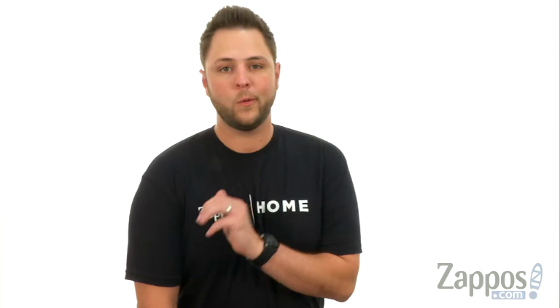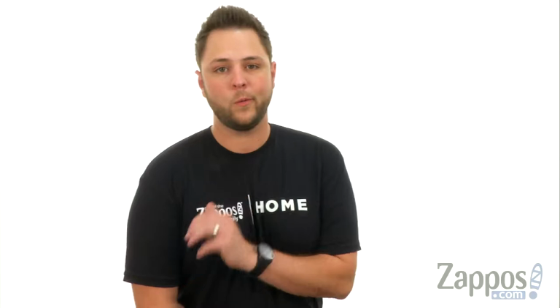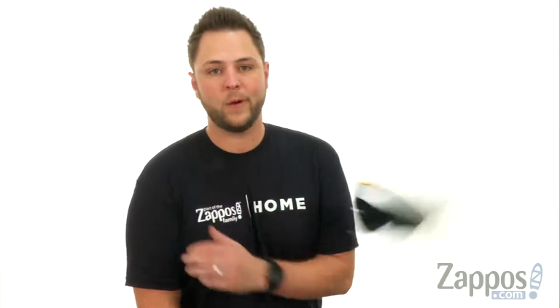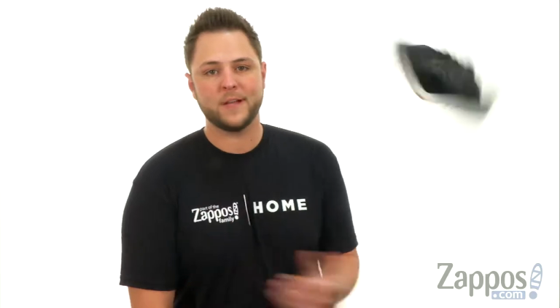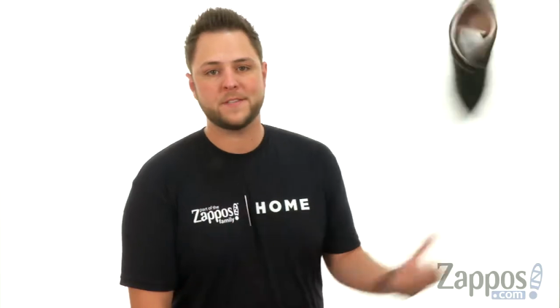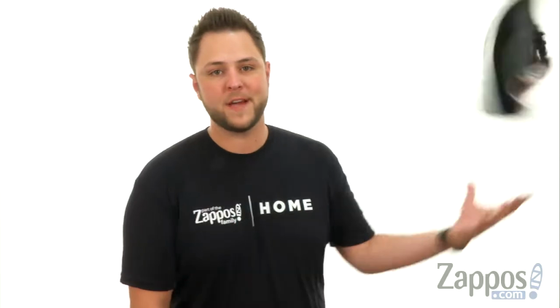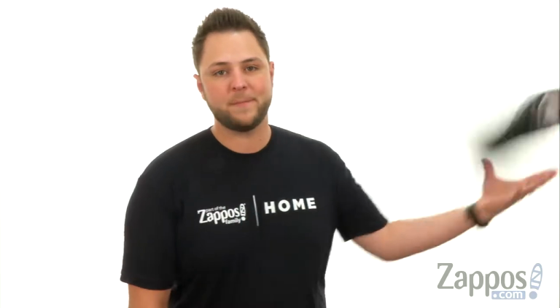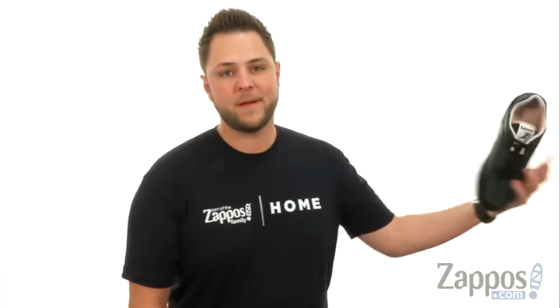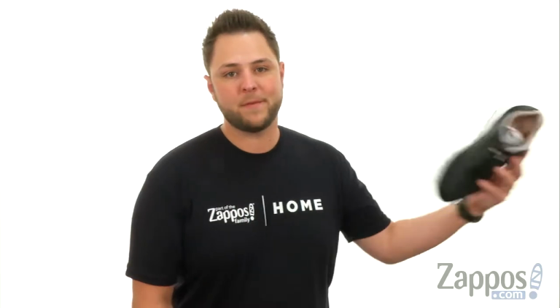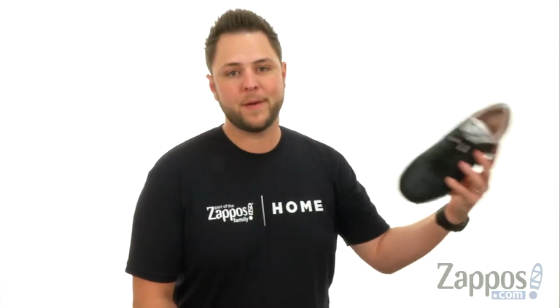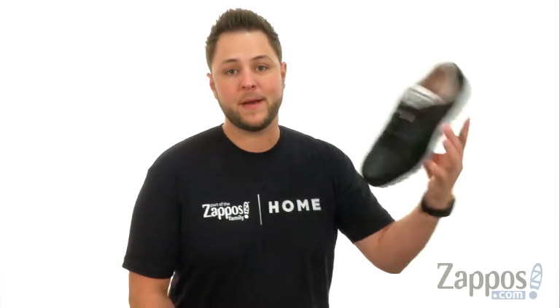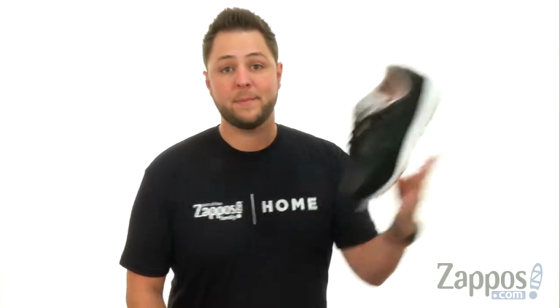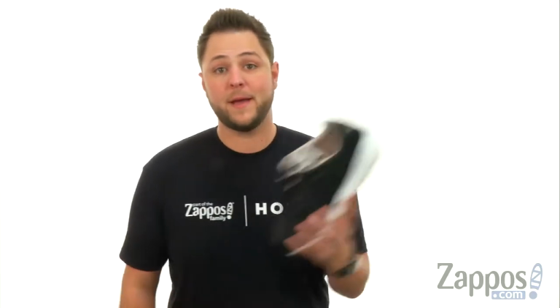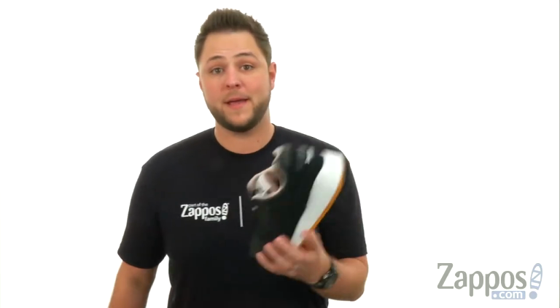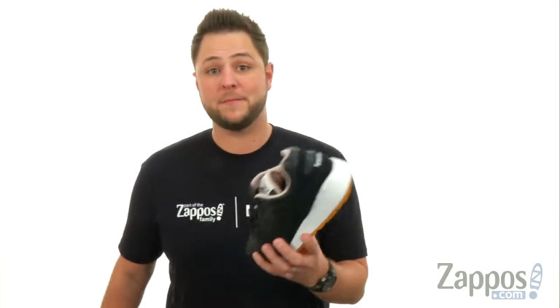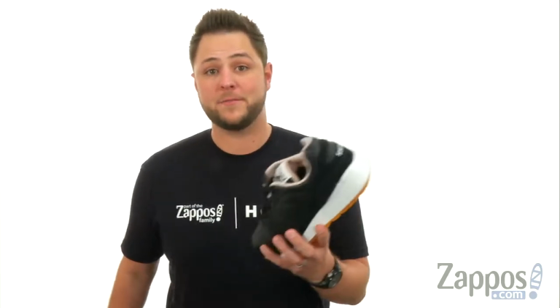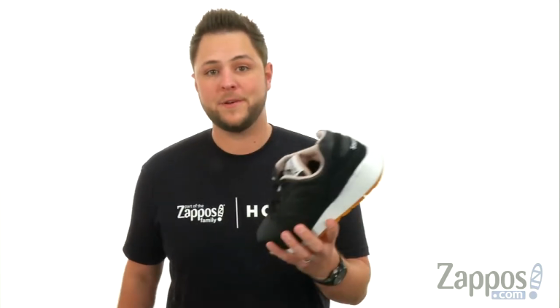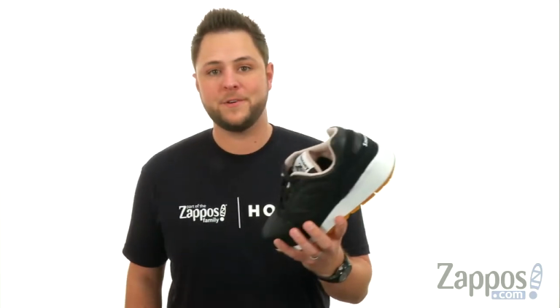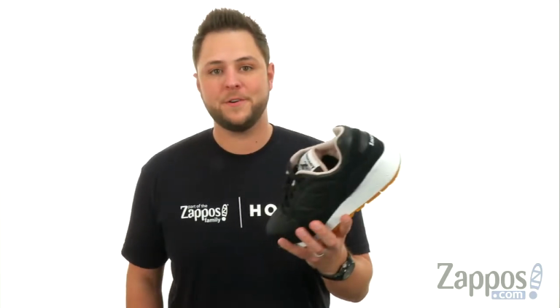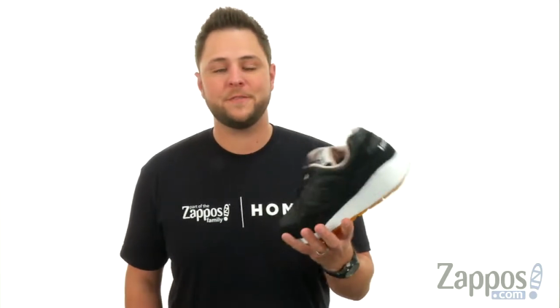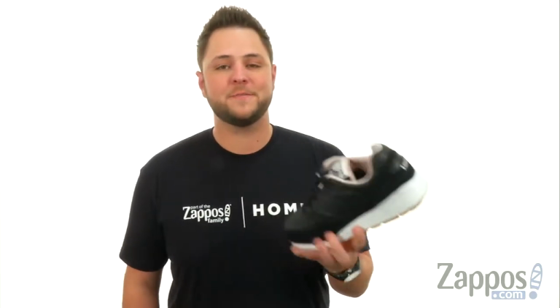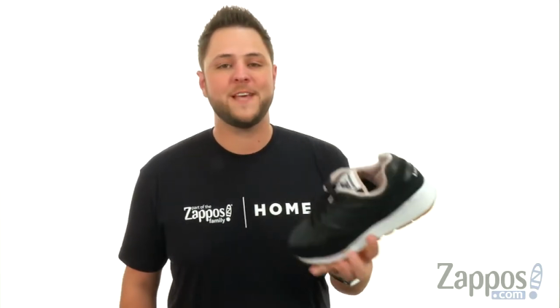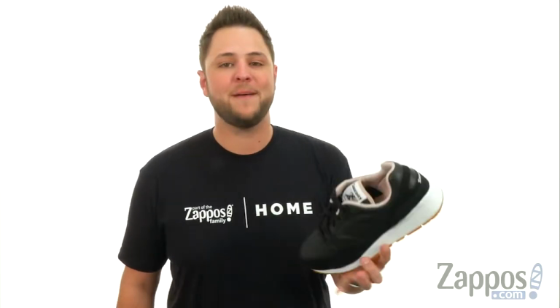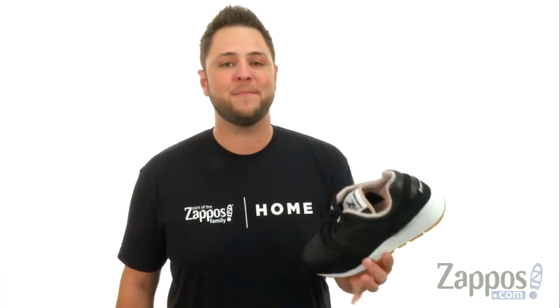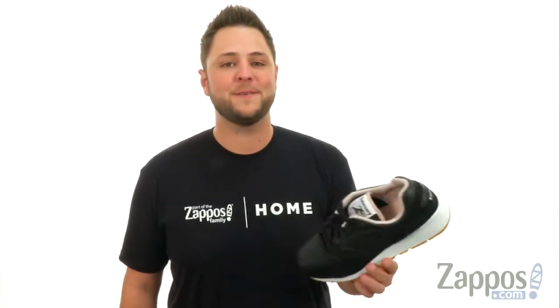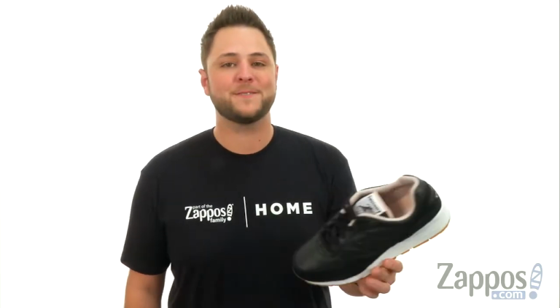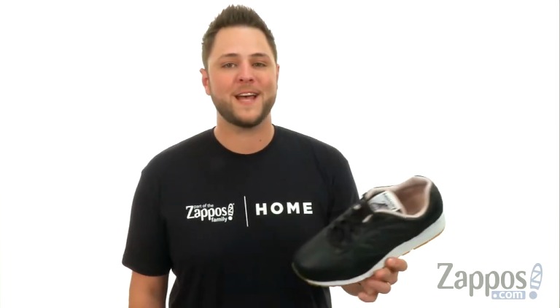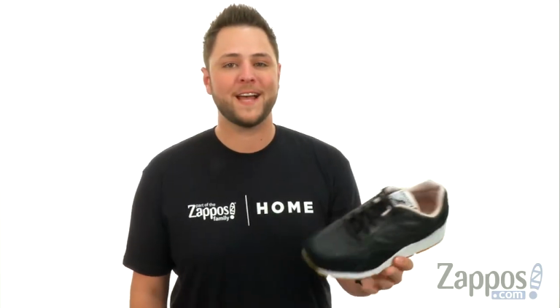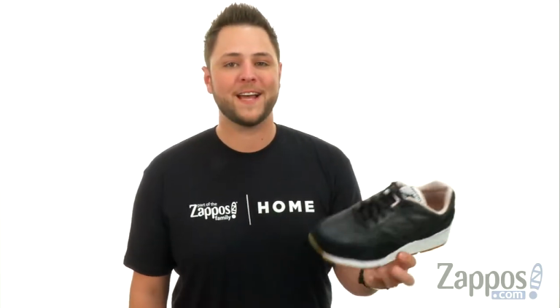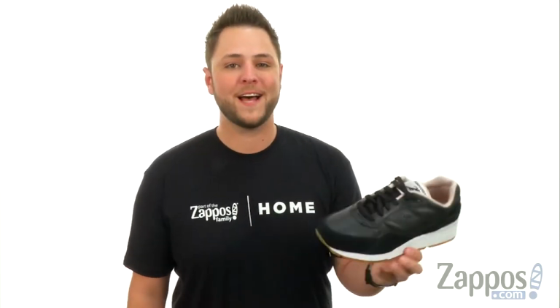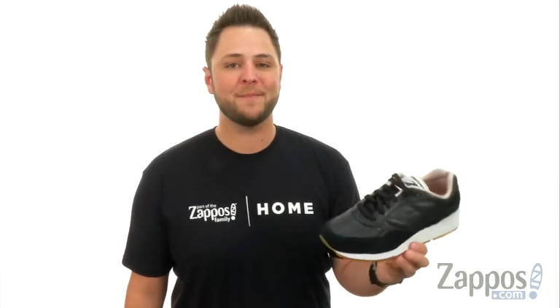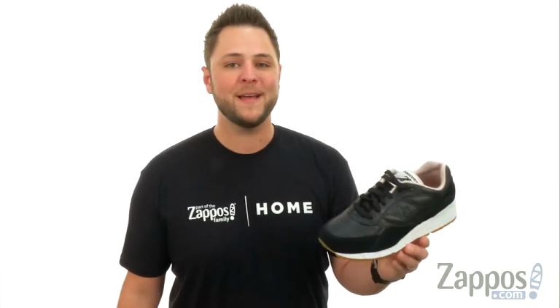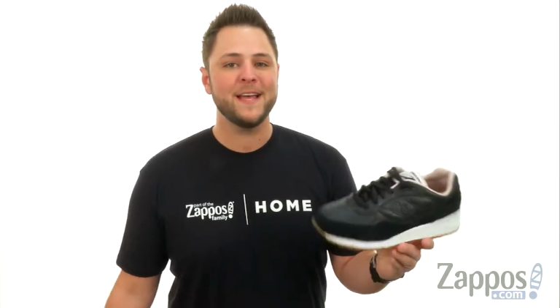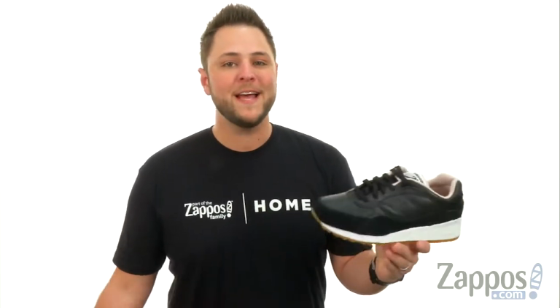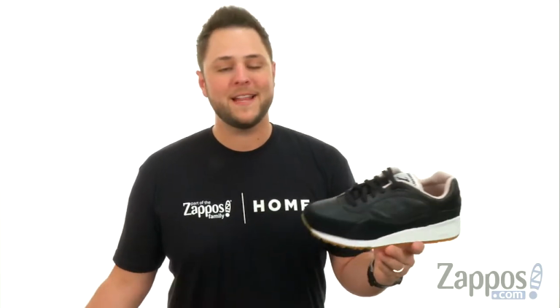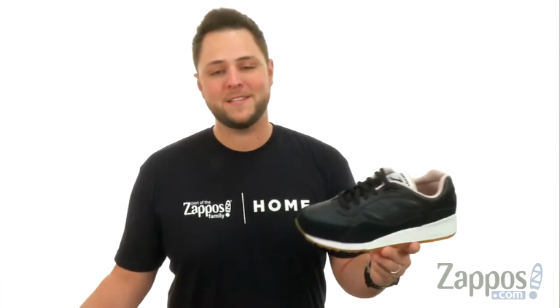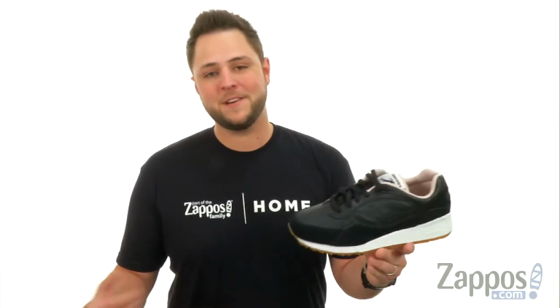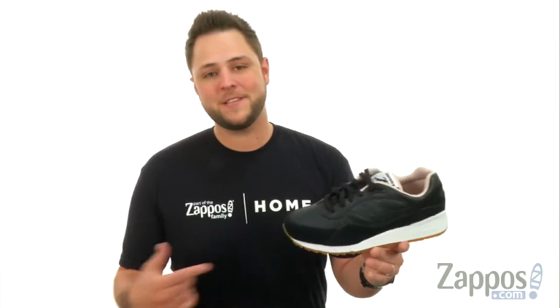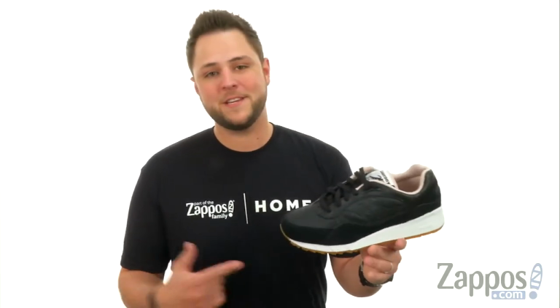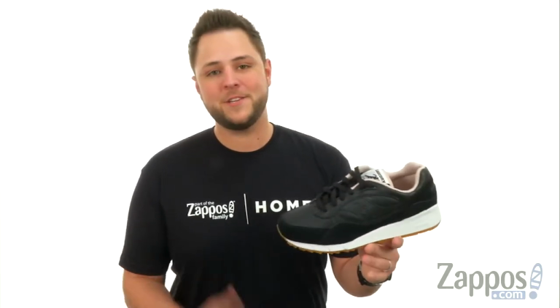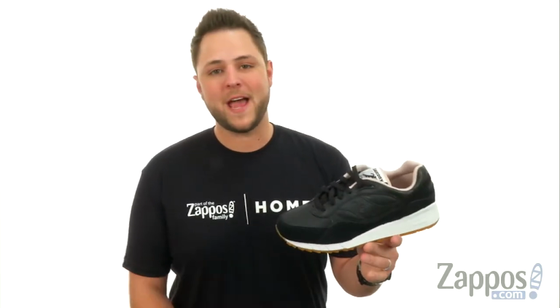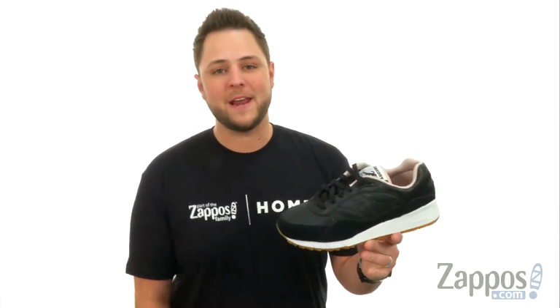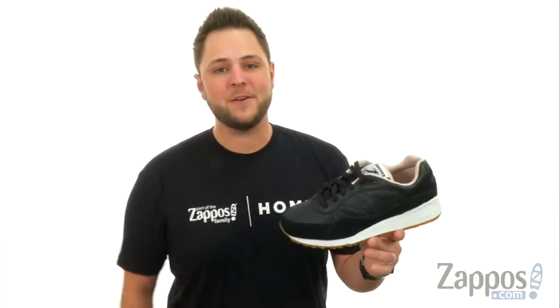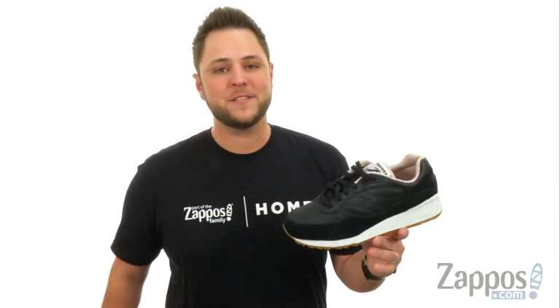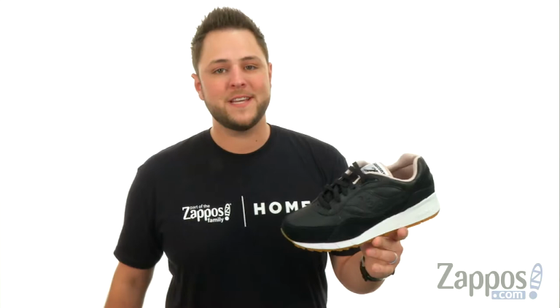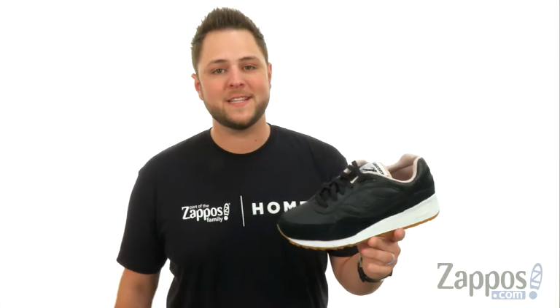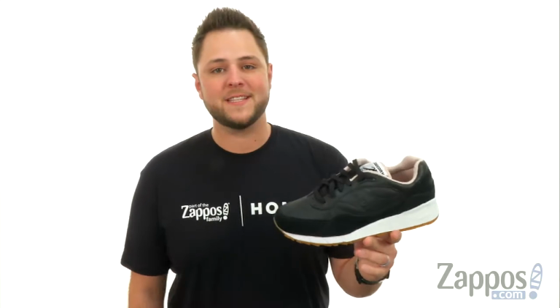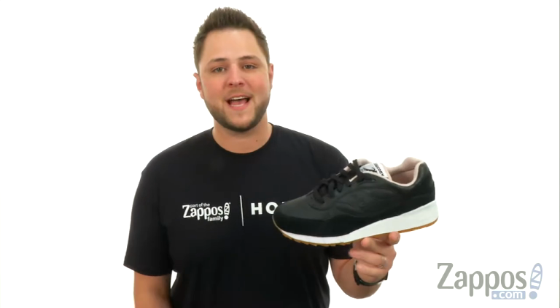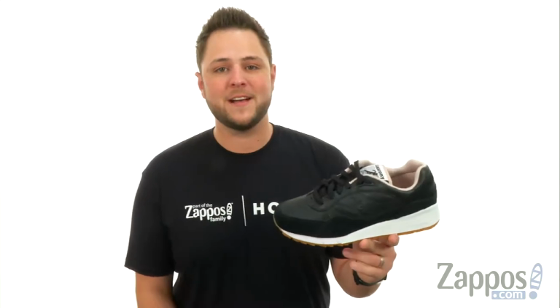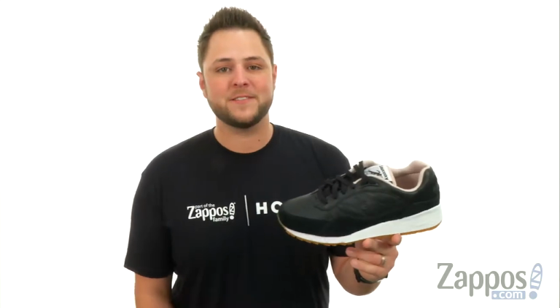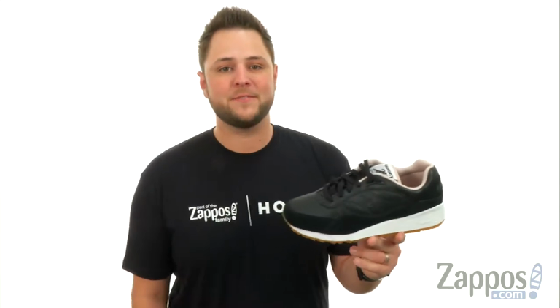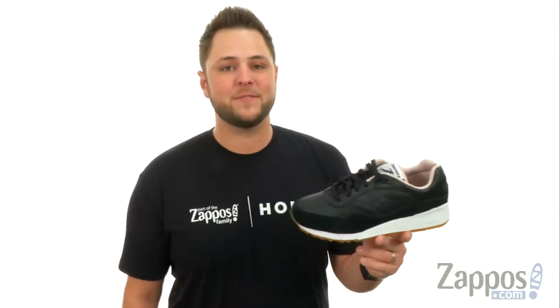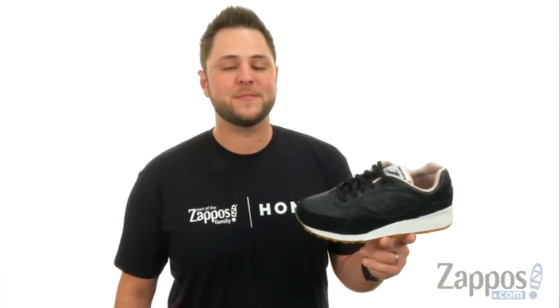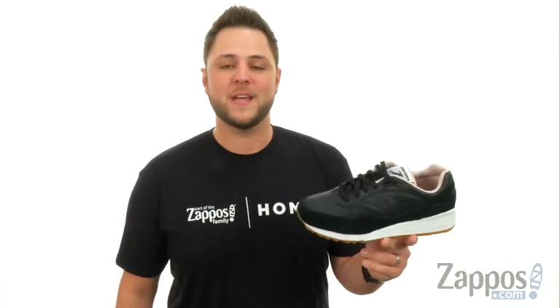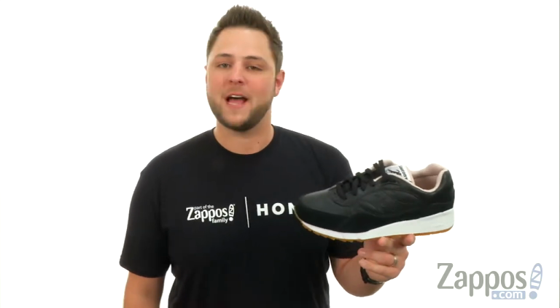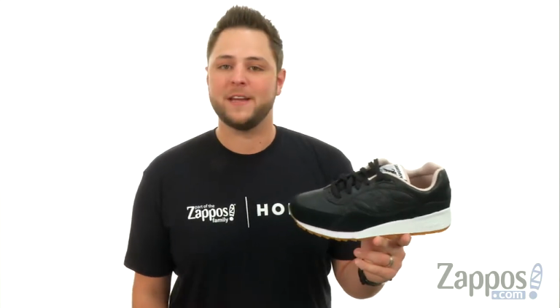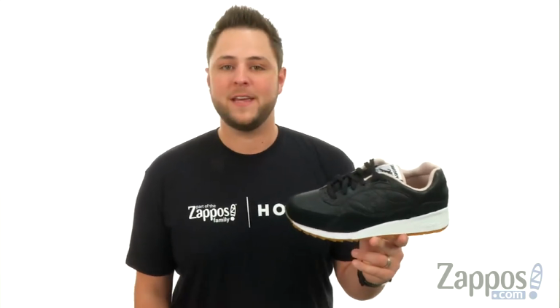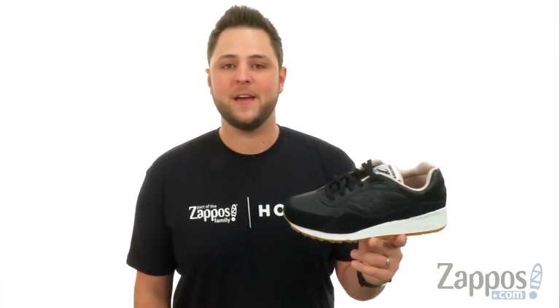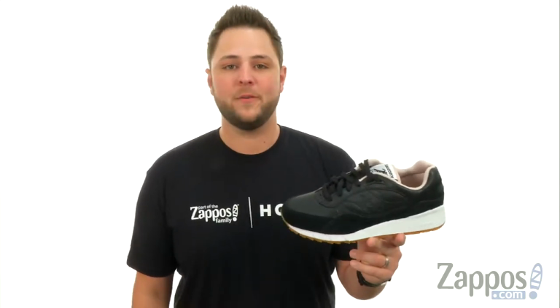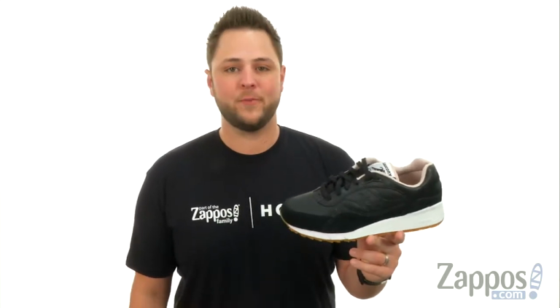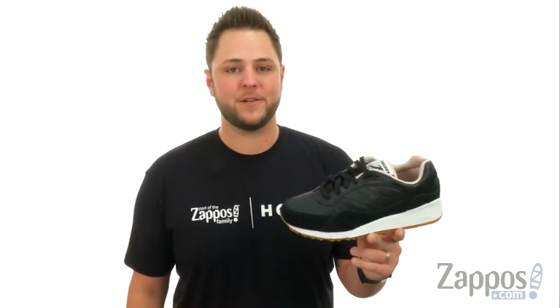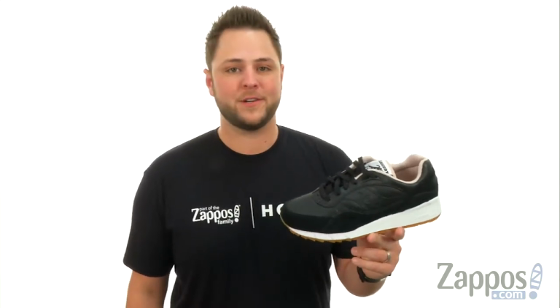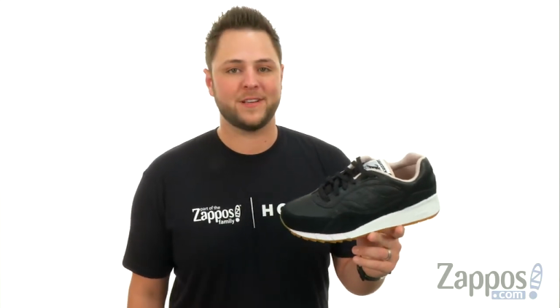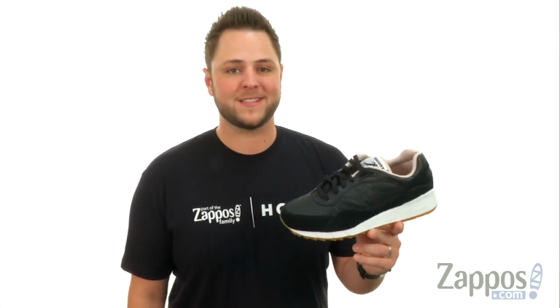What's up everybody, my name is Richard from Zappos.com and this here's the Shadow 6000 from Saucony Originals.